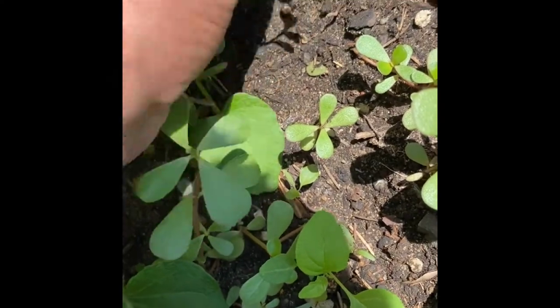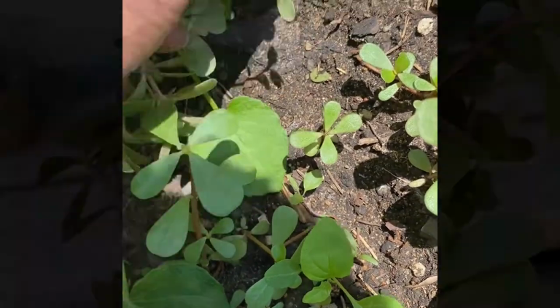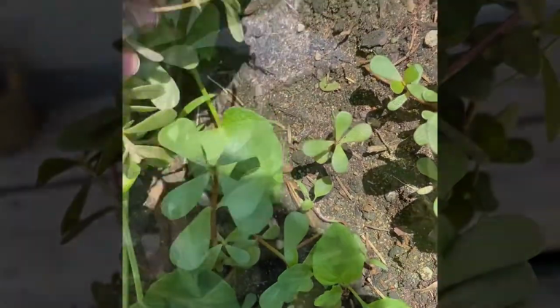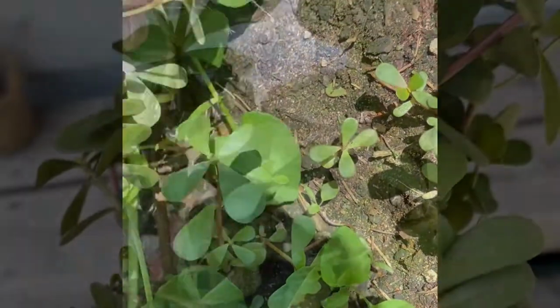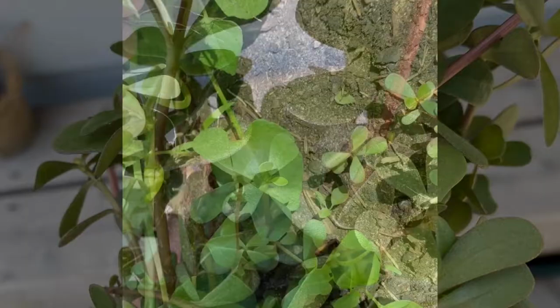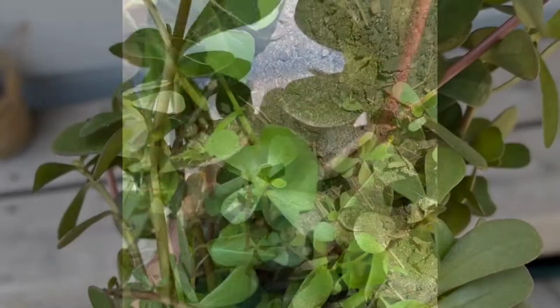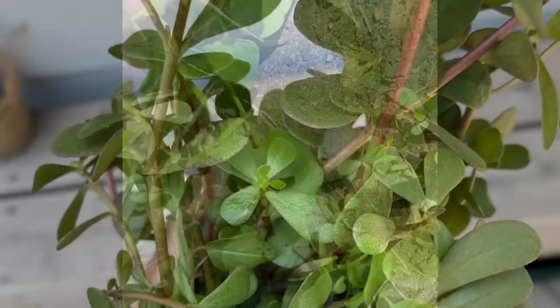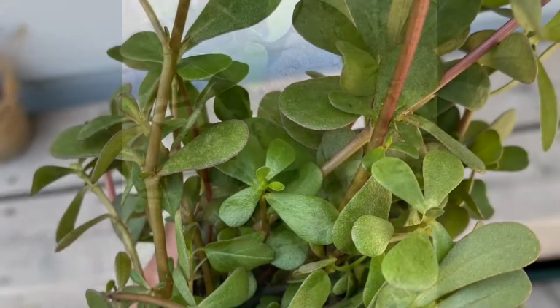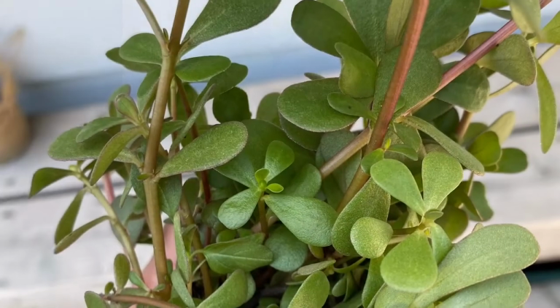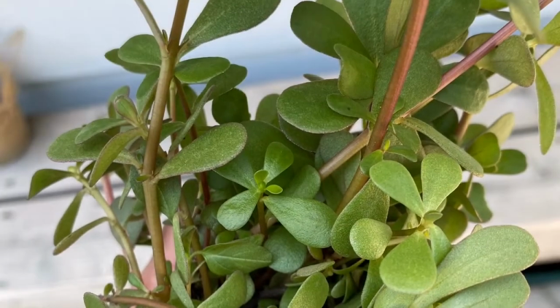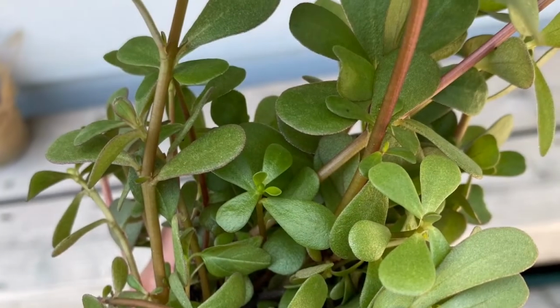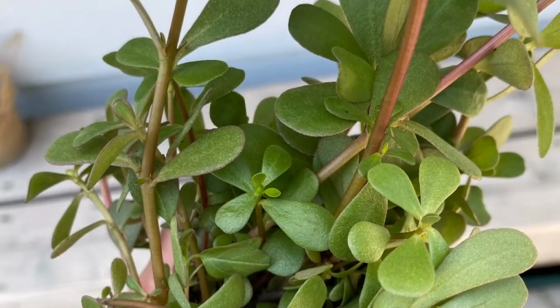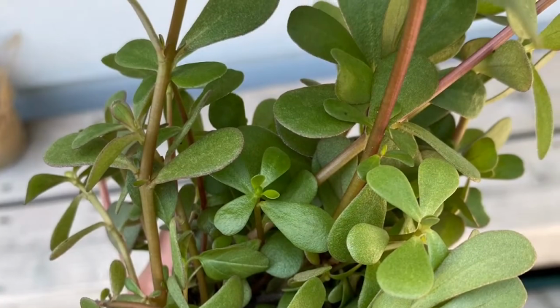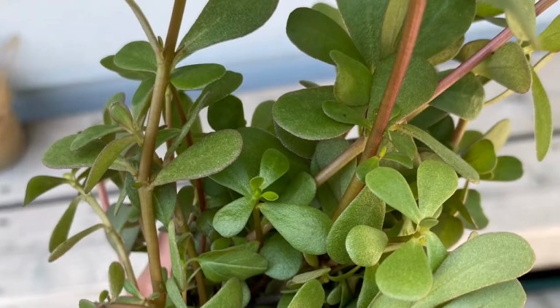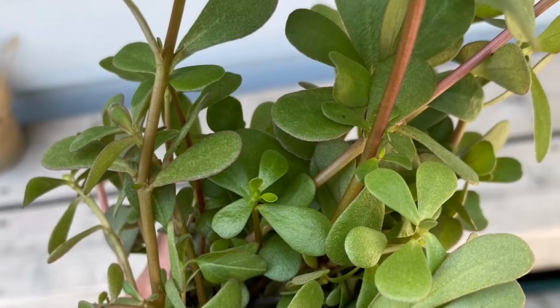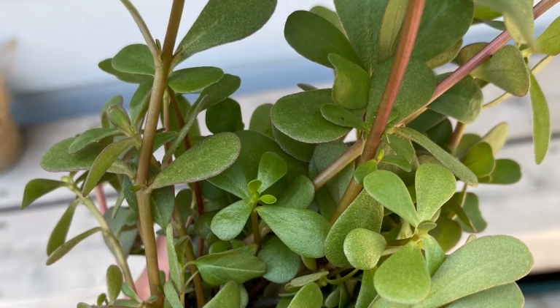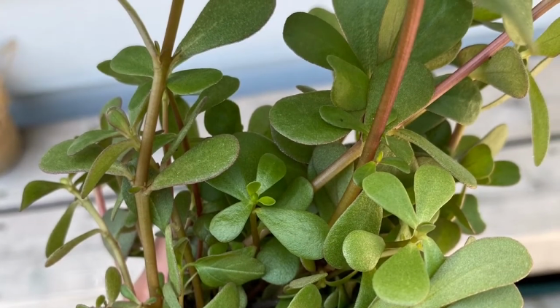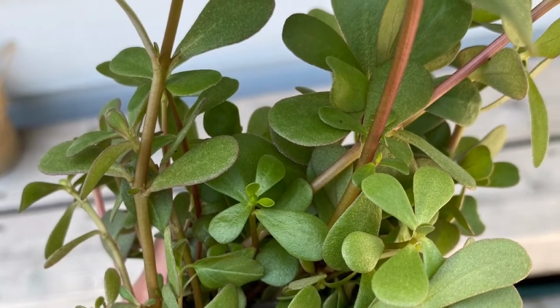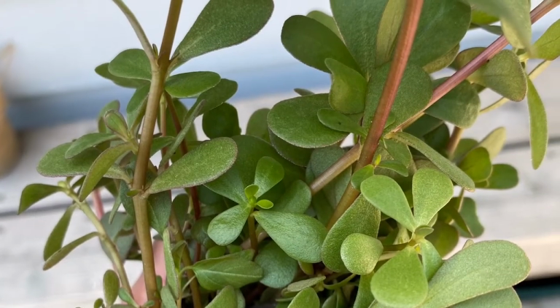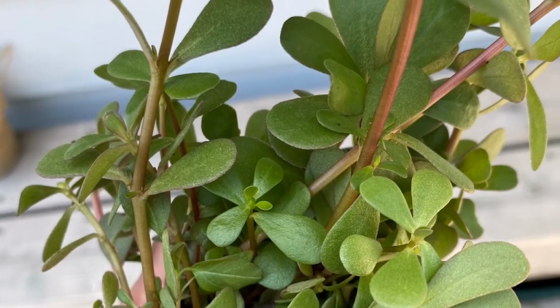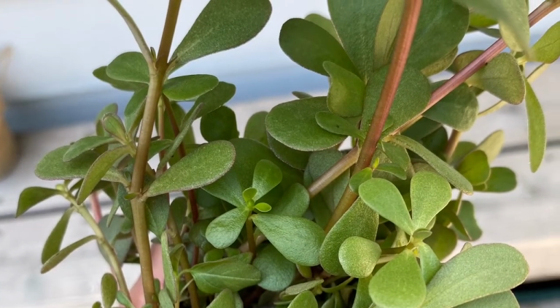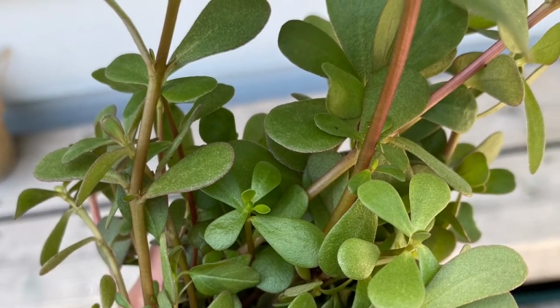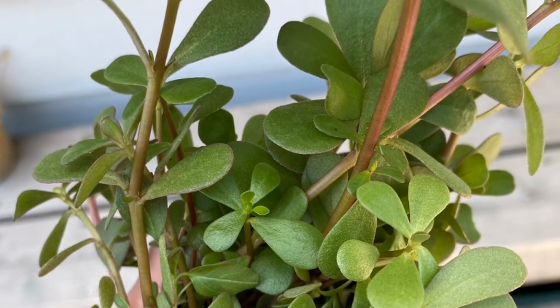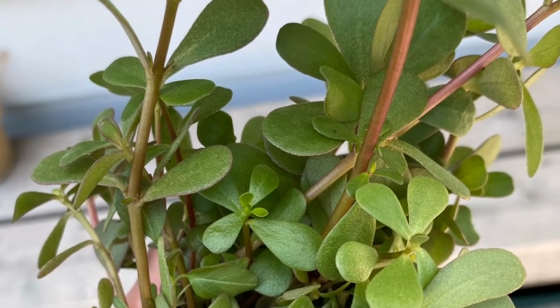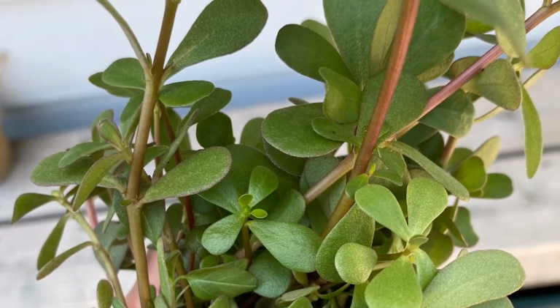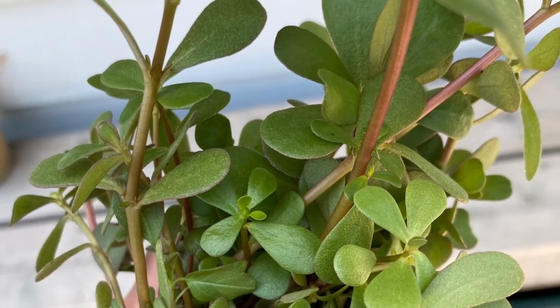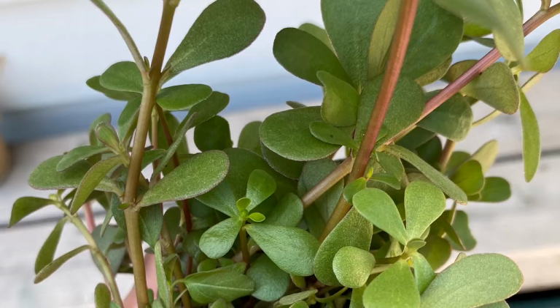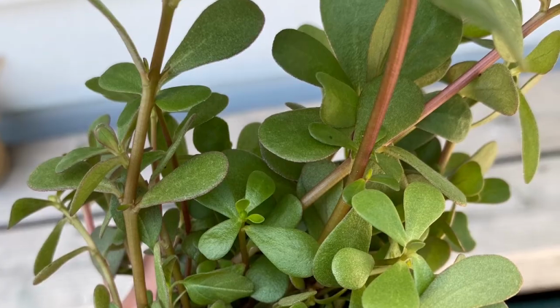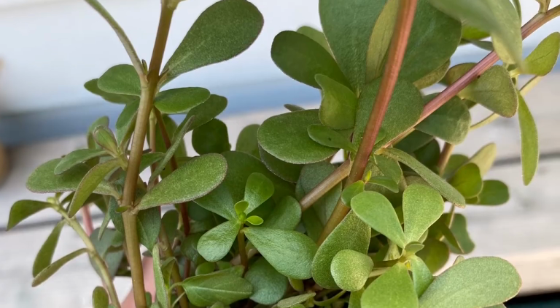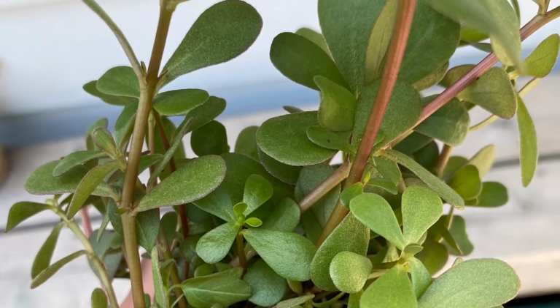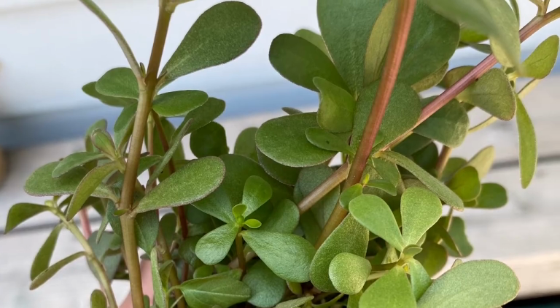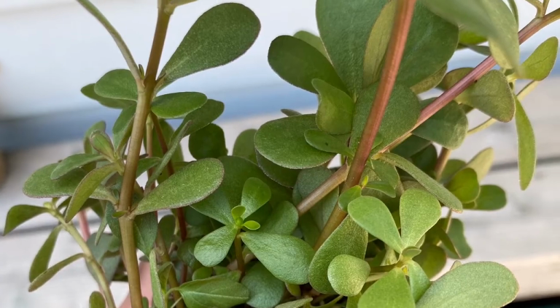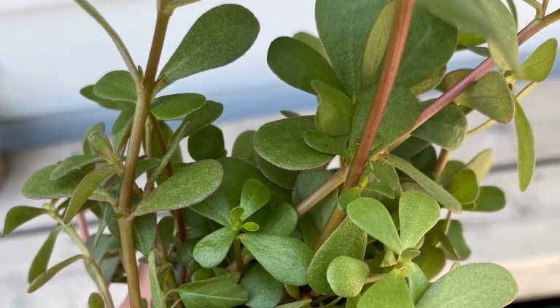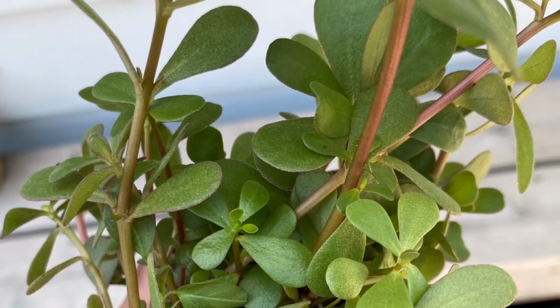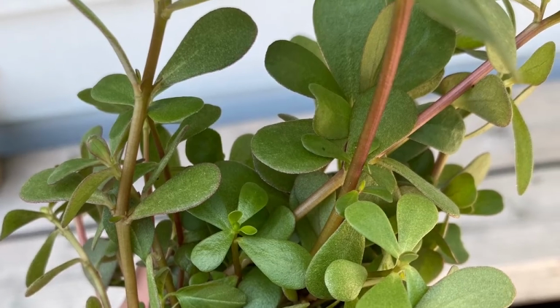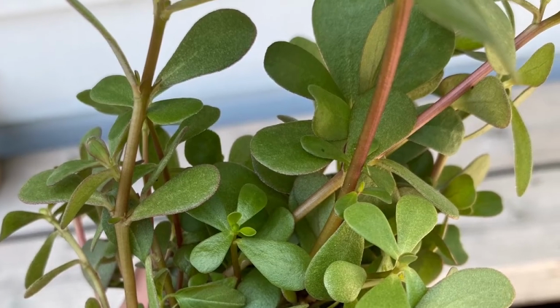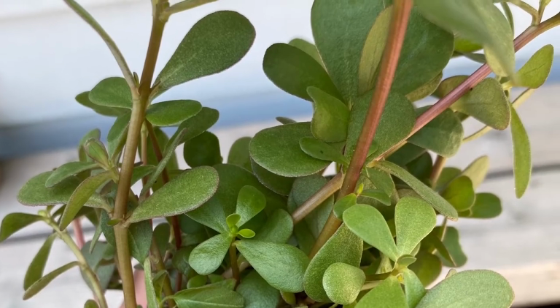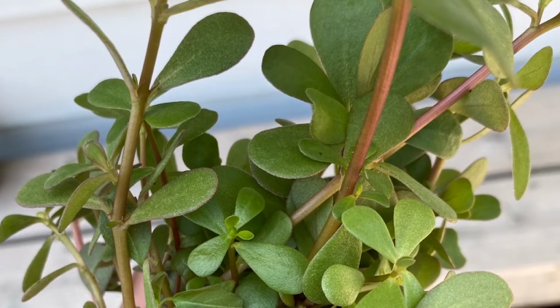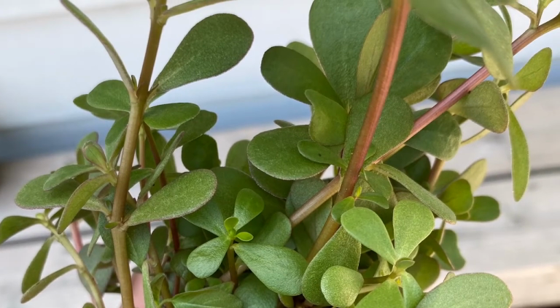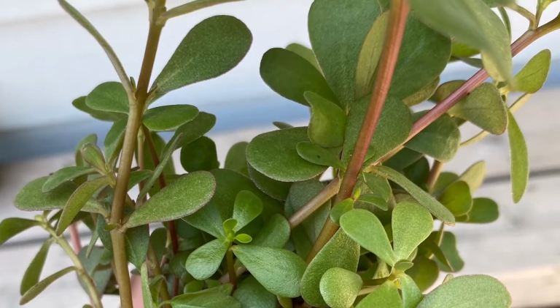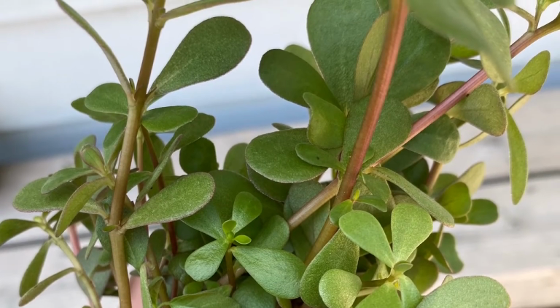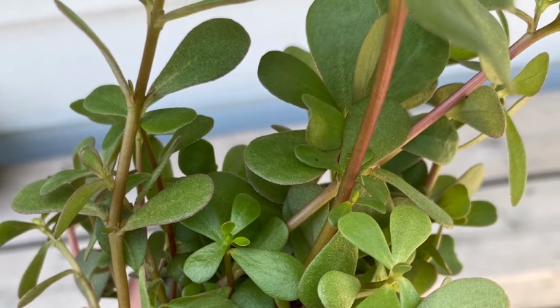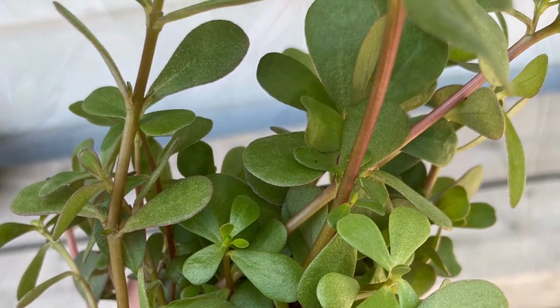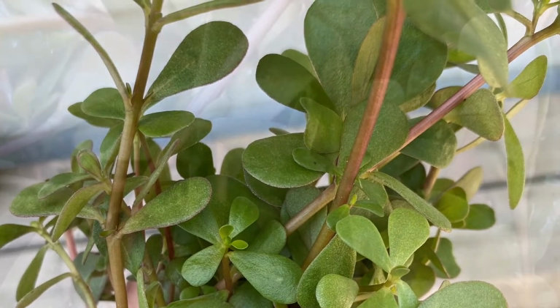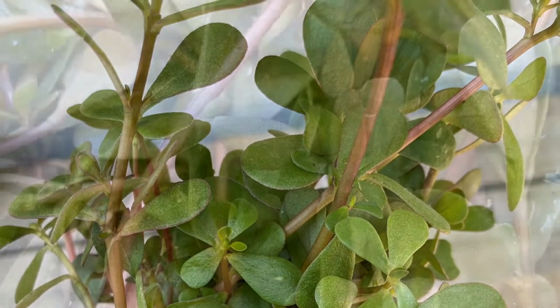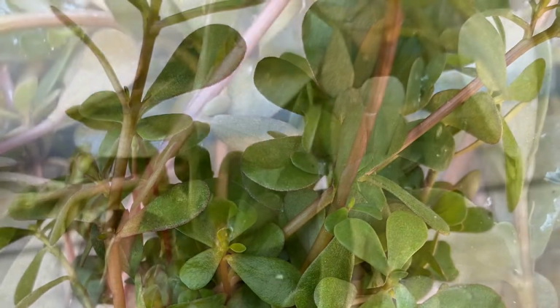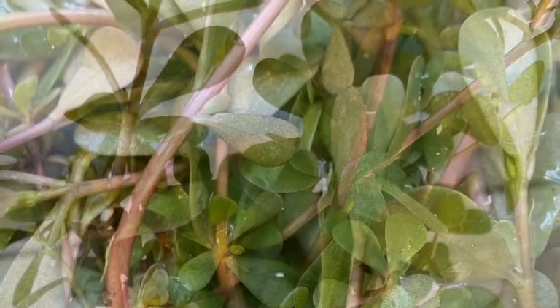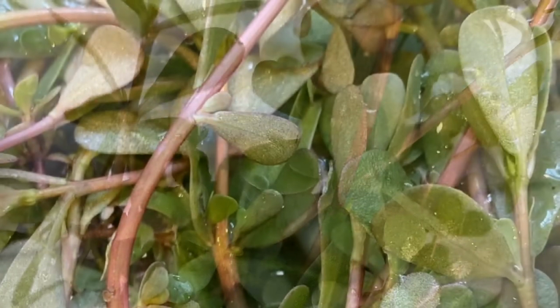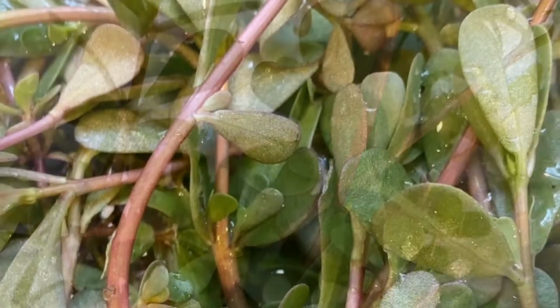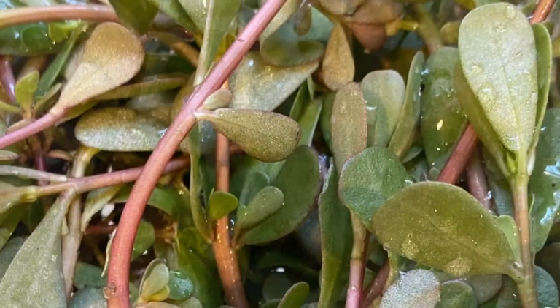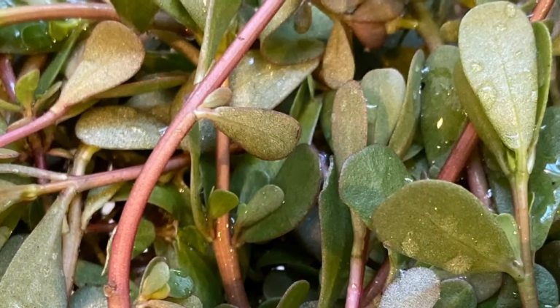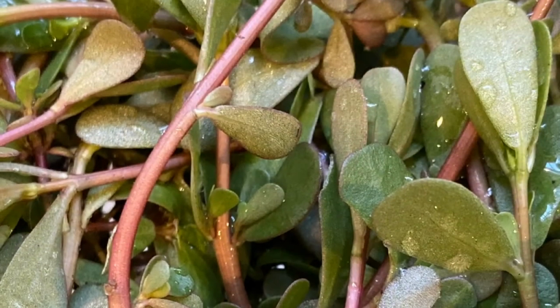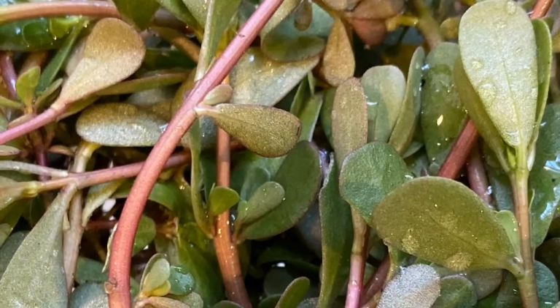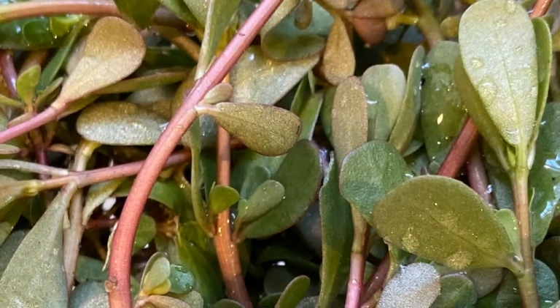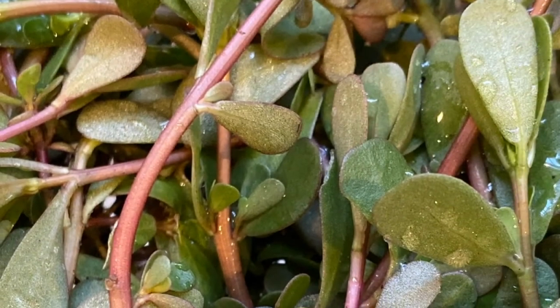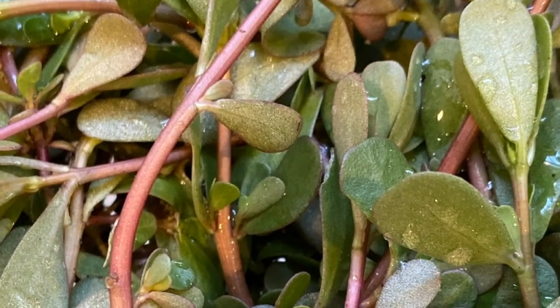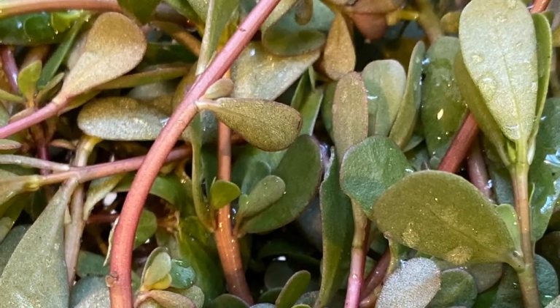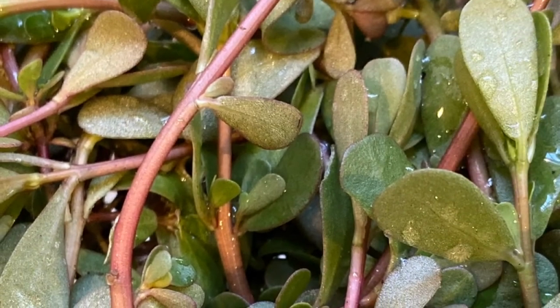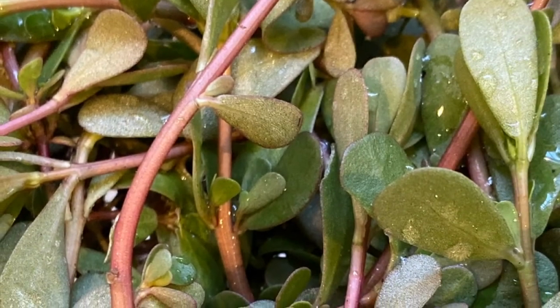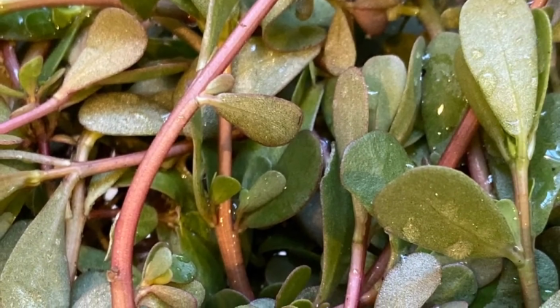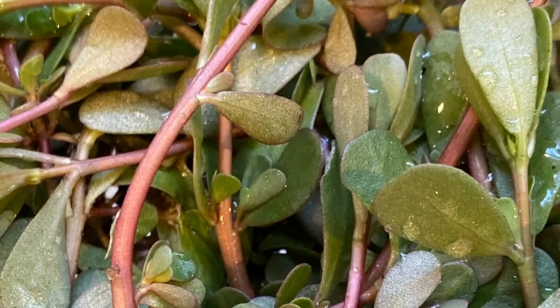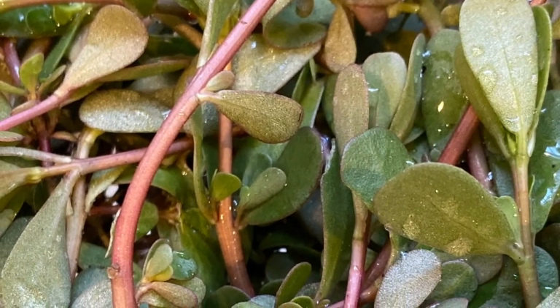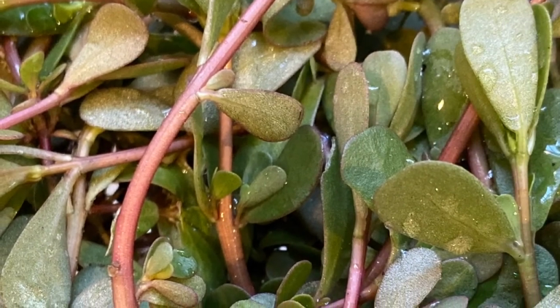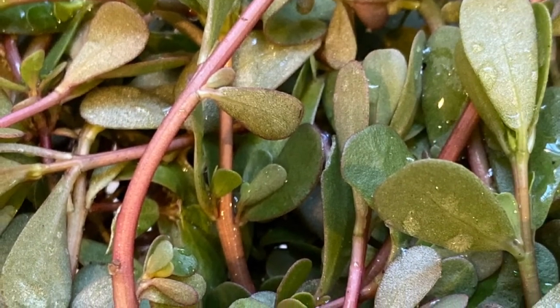This so-called weed is so good for you. It's rich in vitamin A and omega-3 fatty acids.